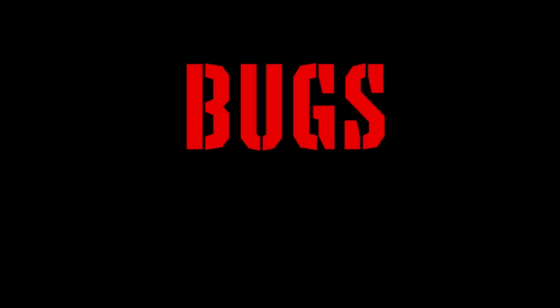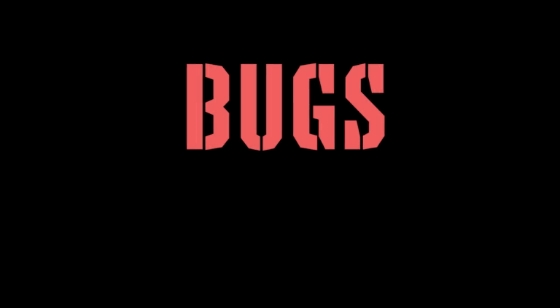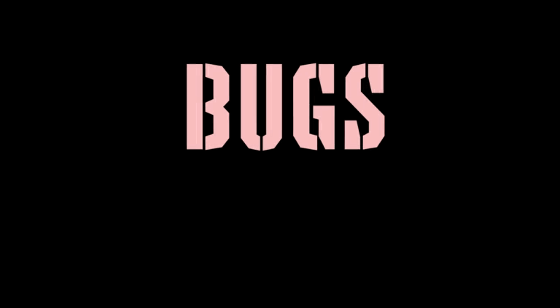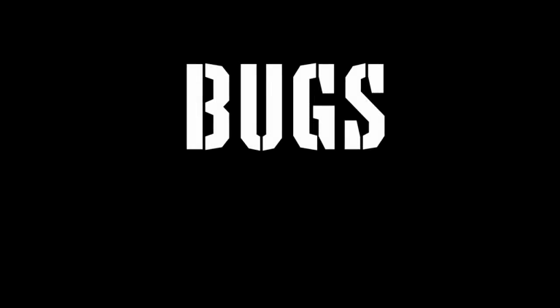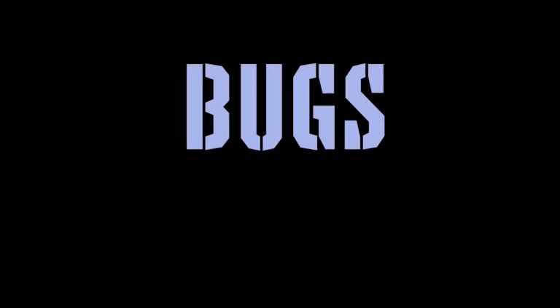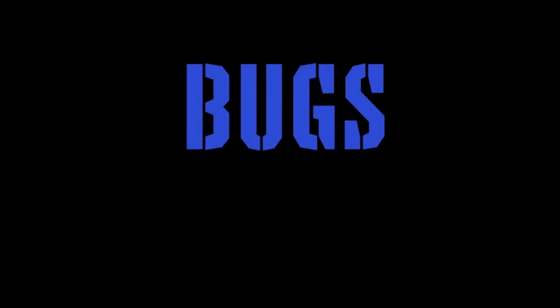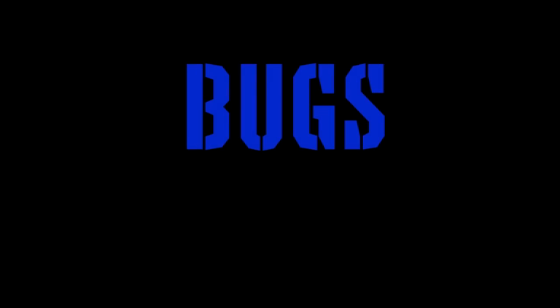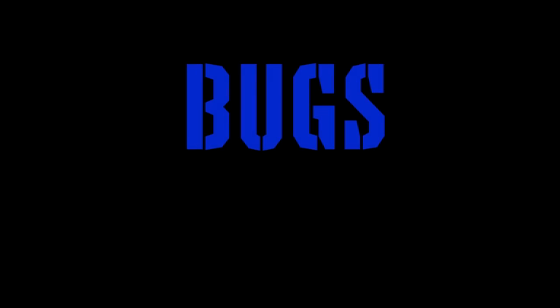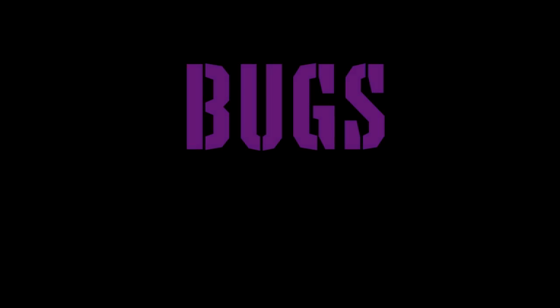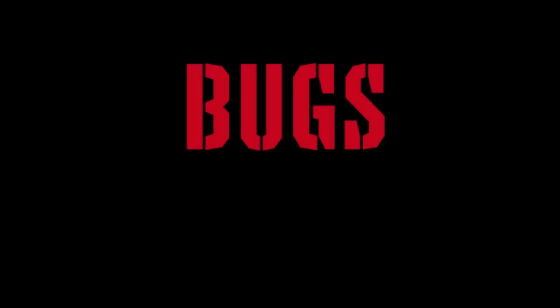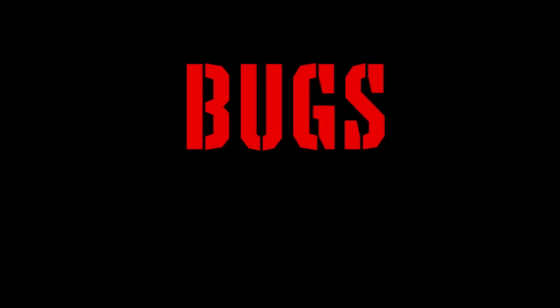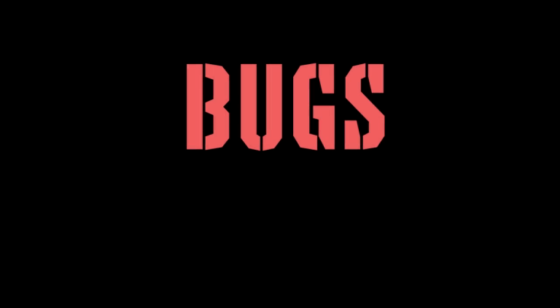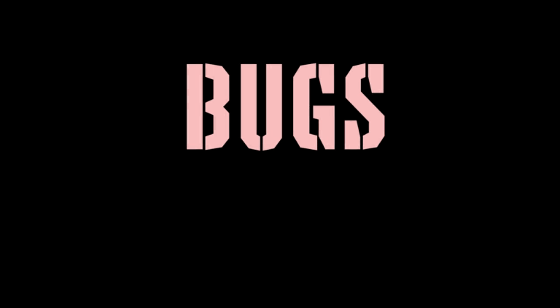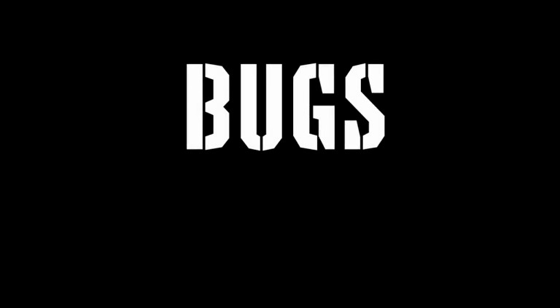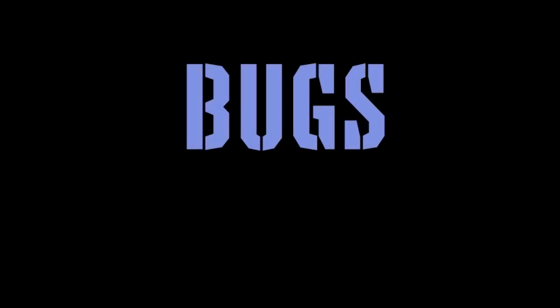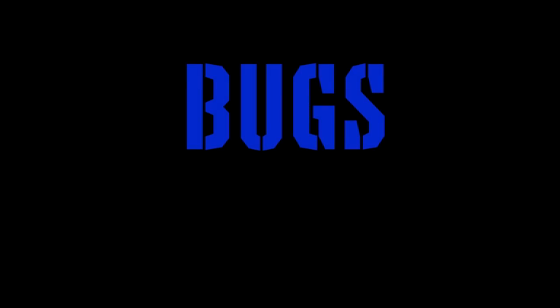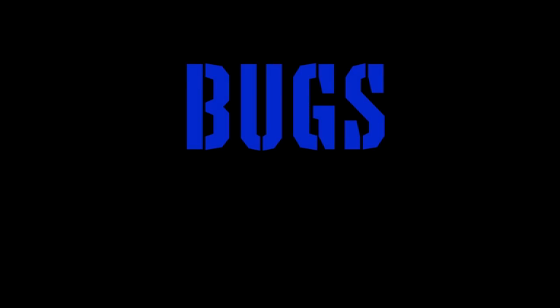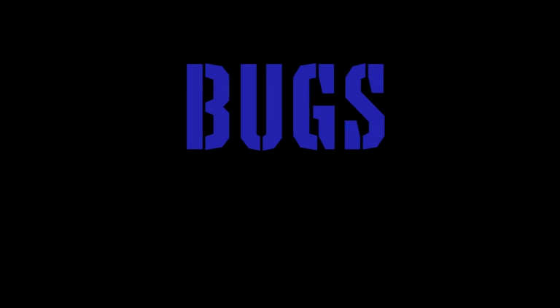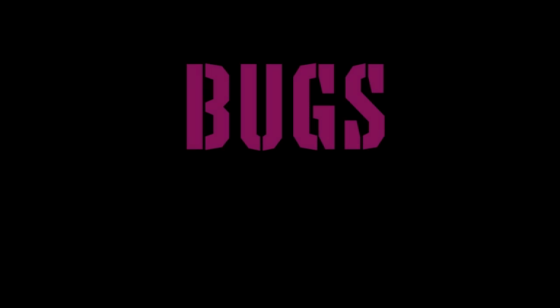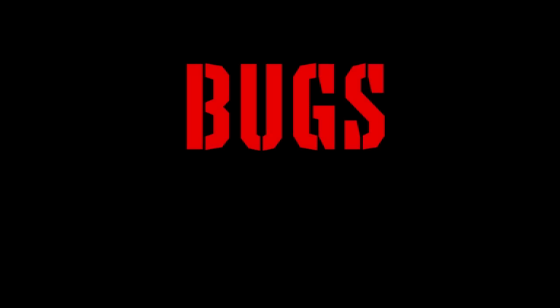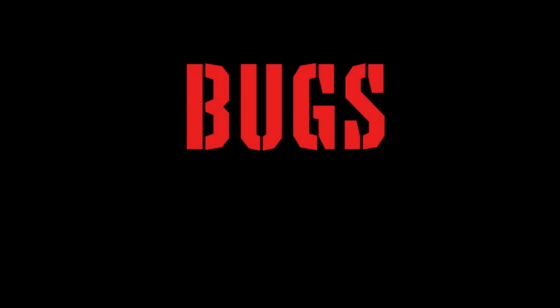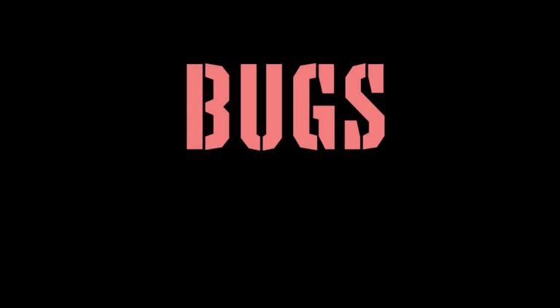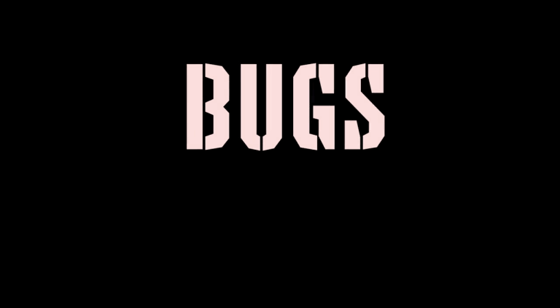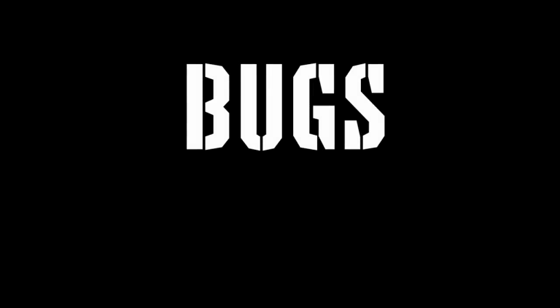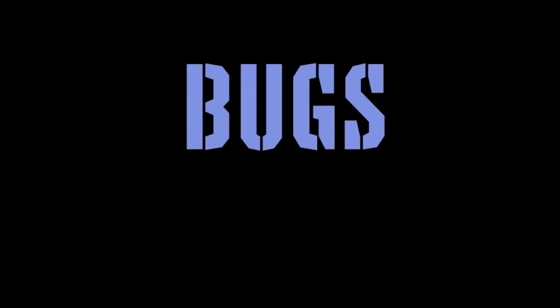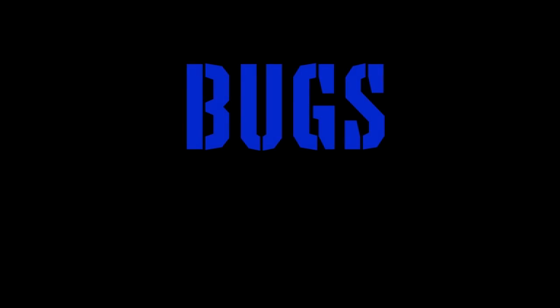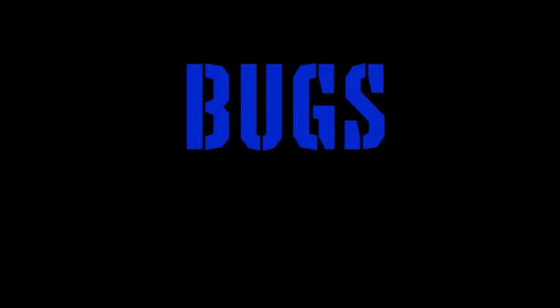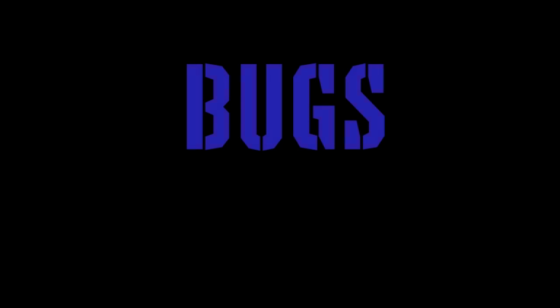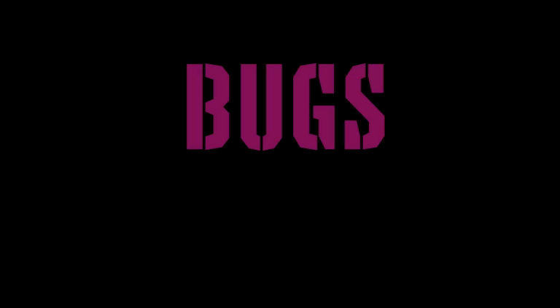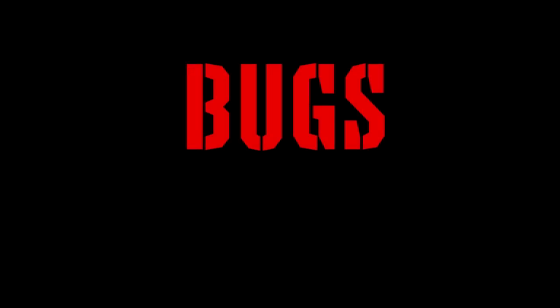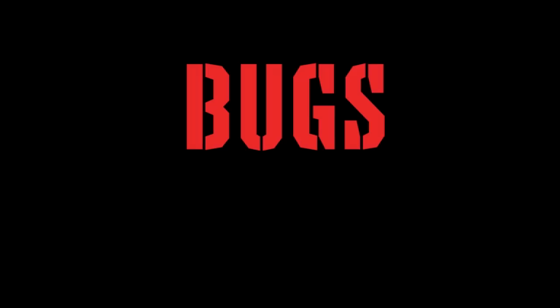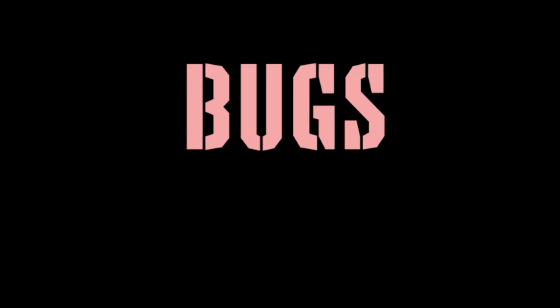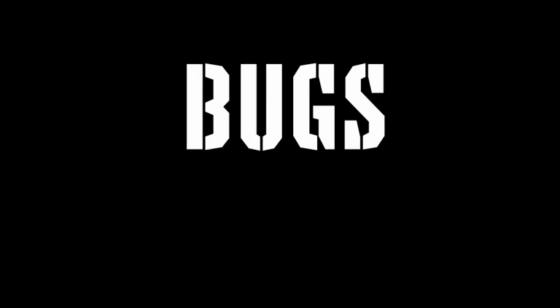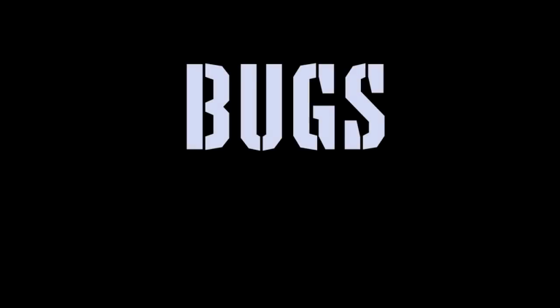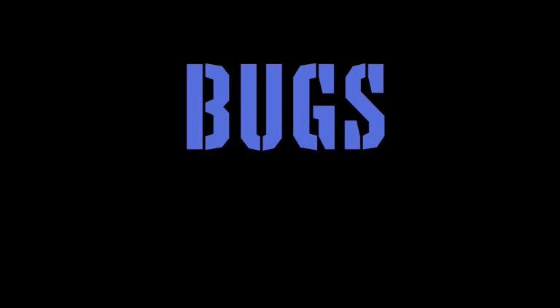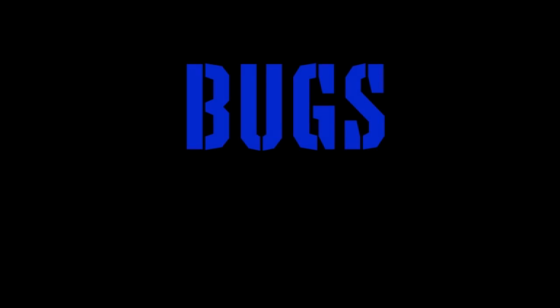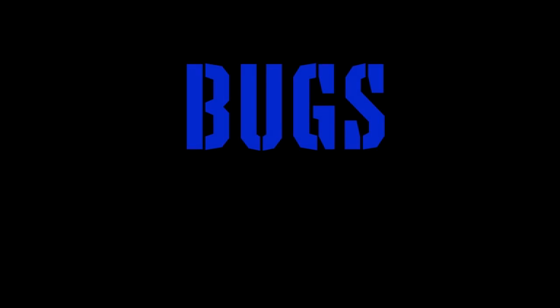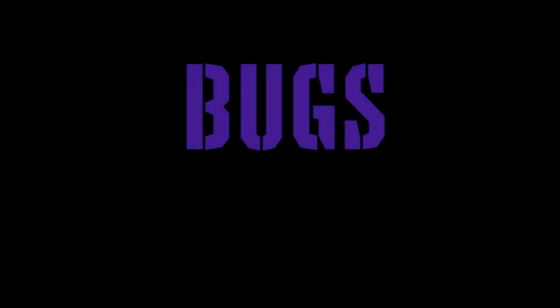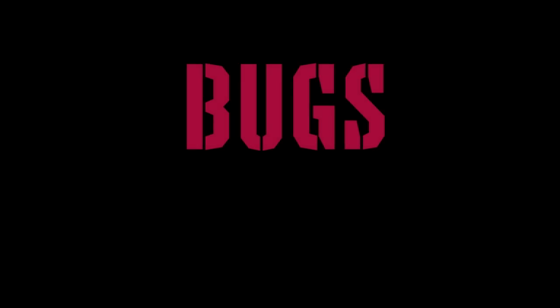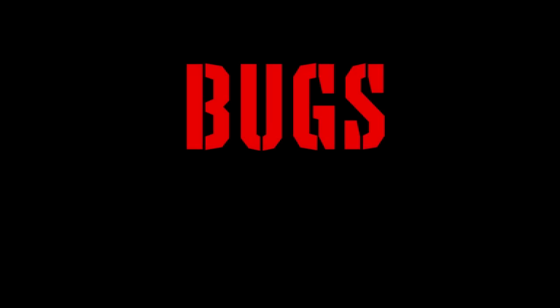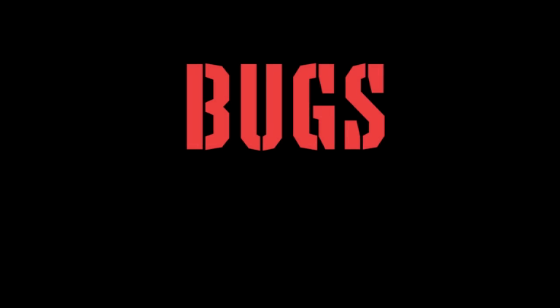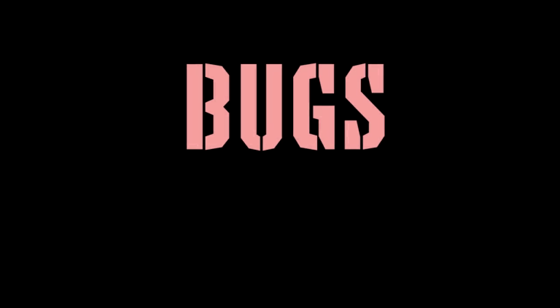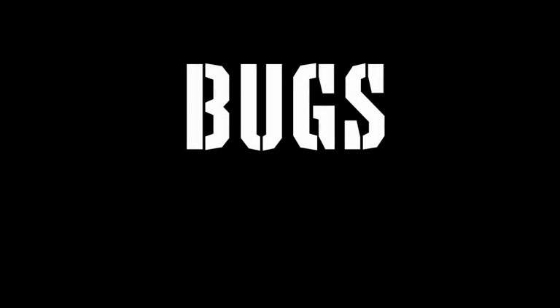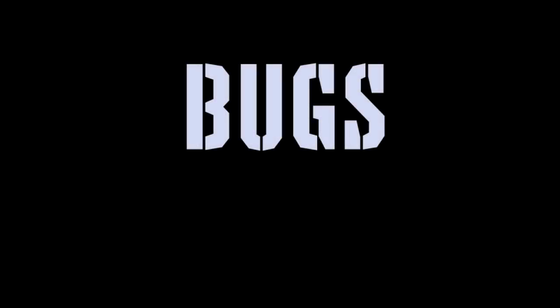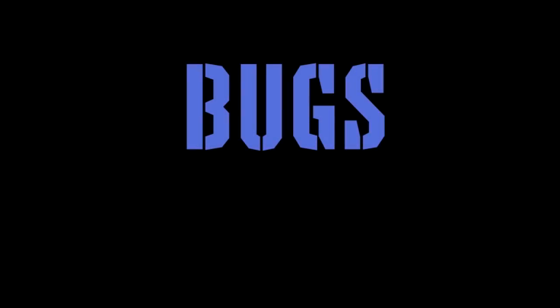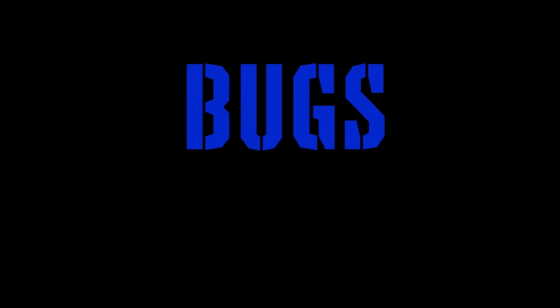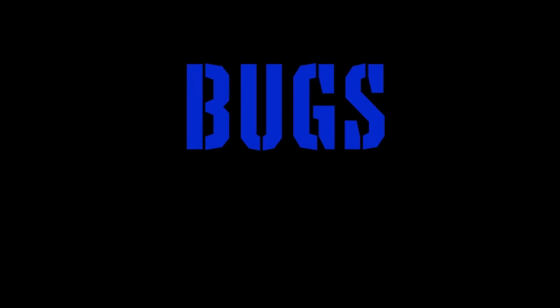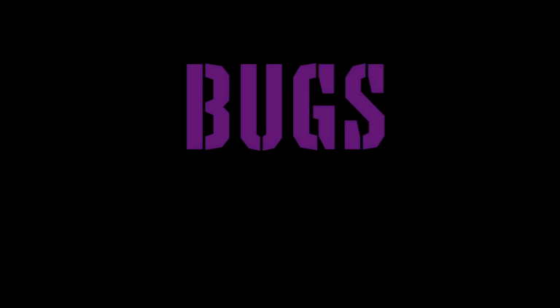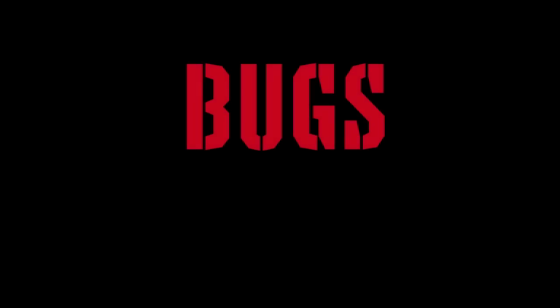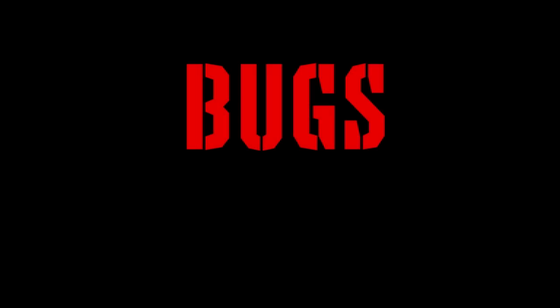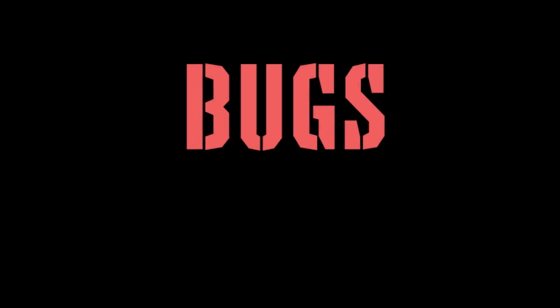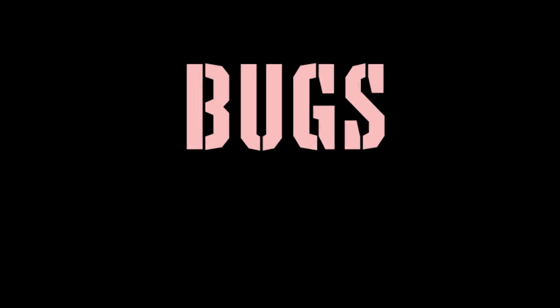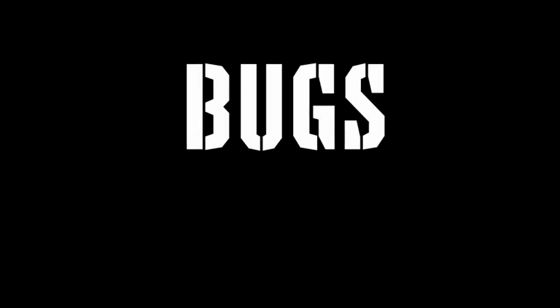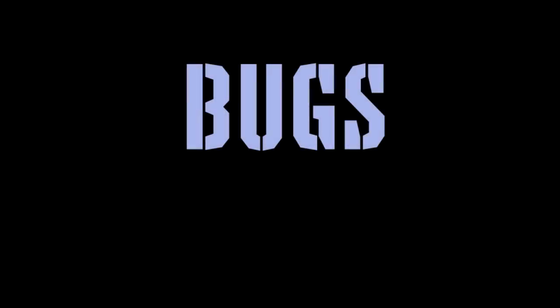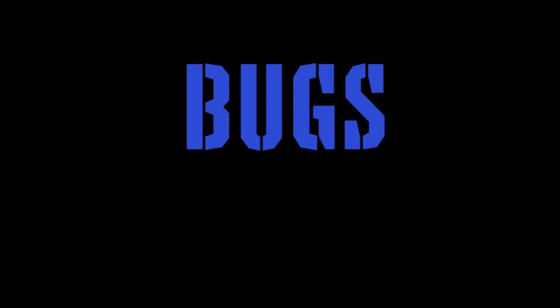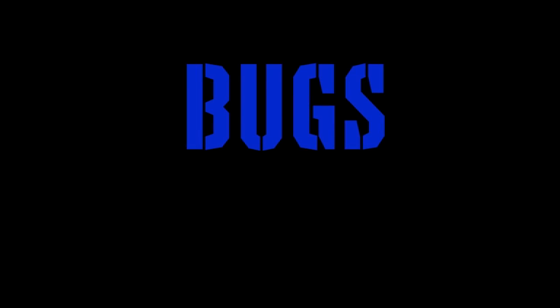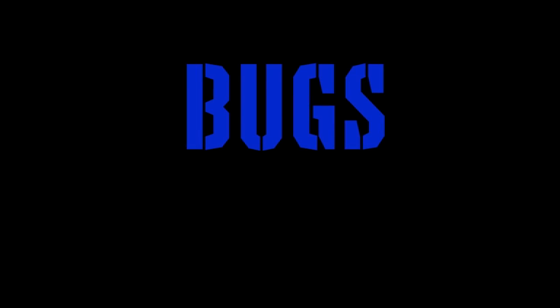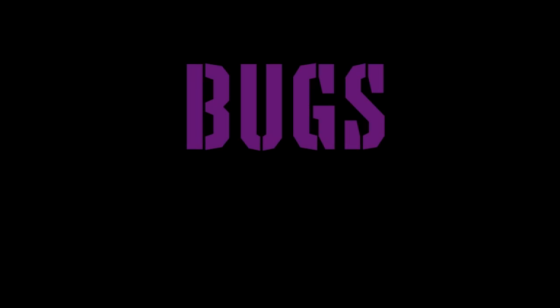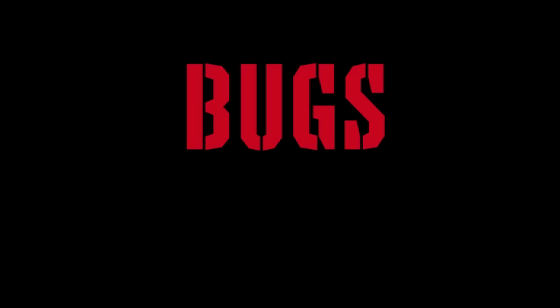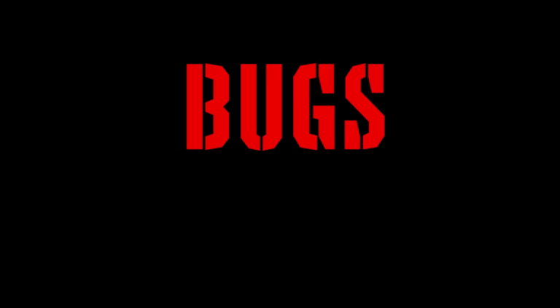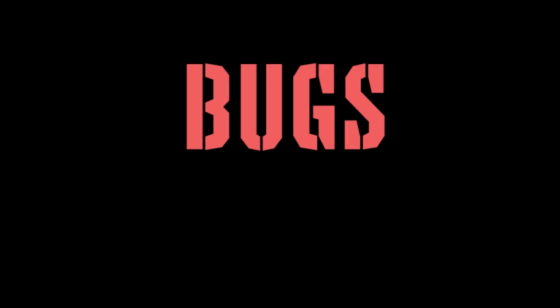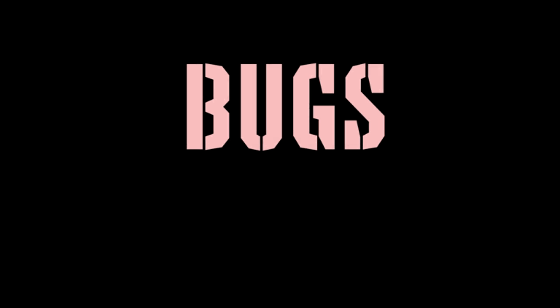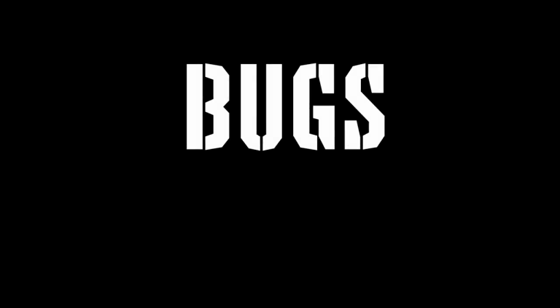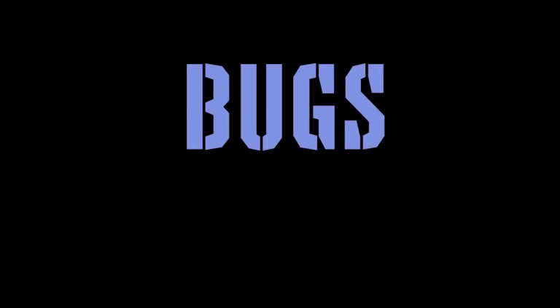Bad bugs, bad bugs, what you gonna do? What you gonna do when they come for you? Bad bugs, bad bug.